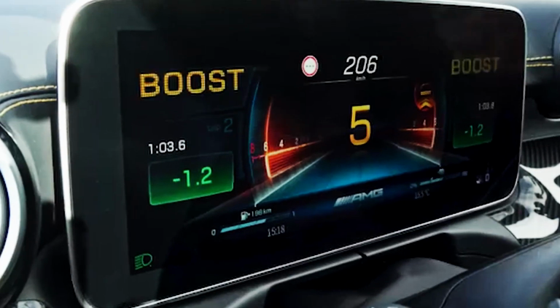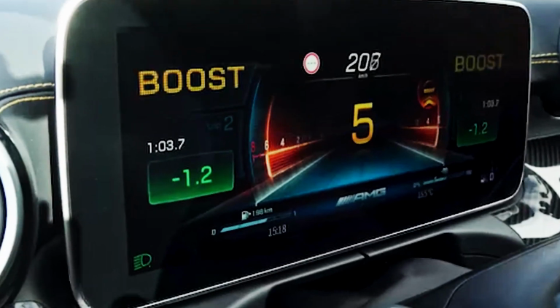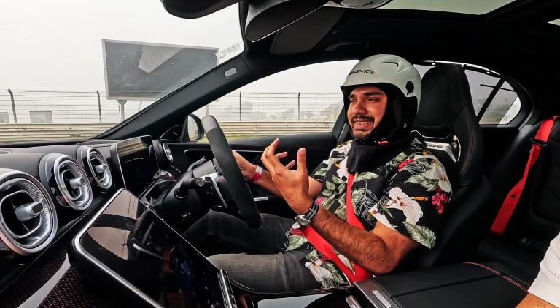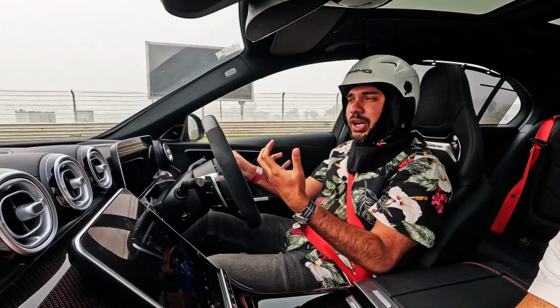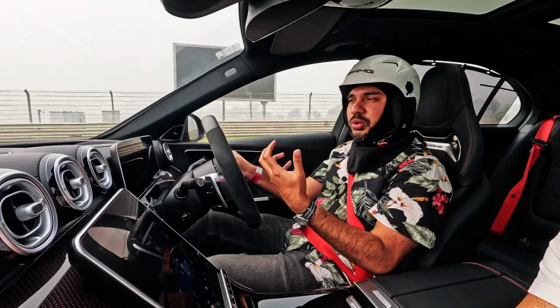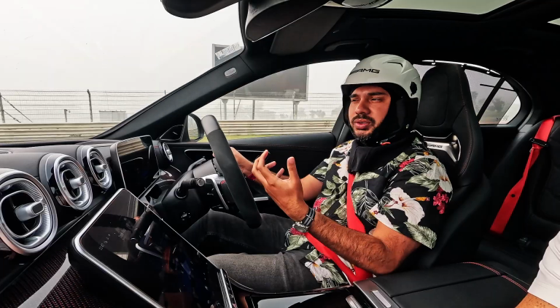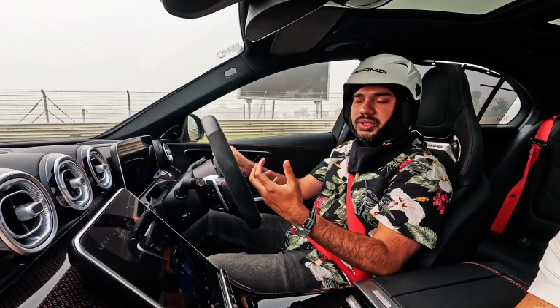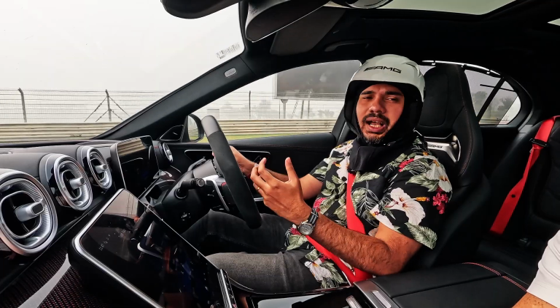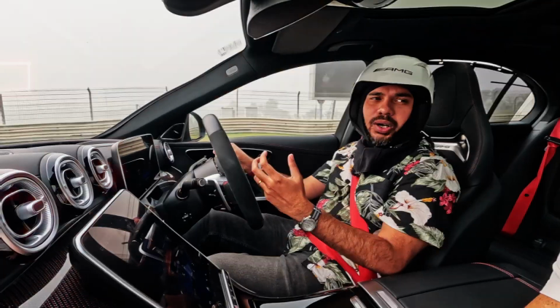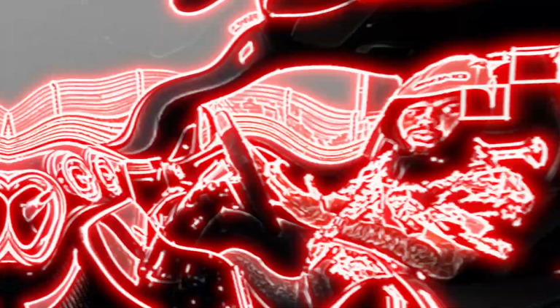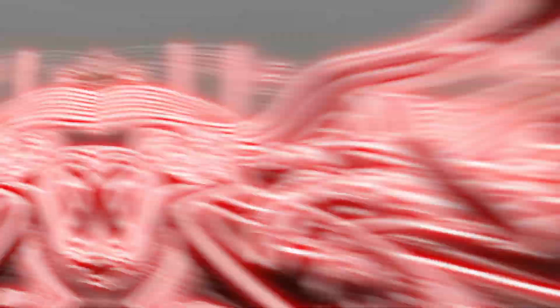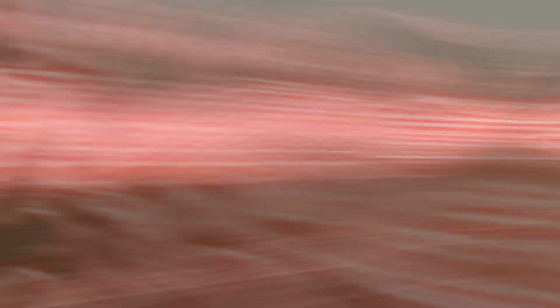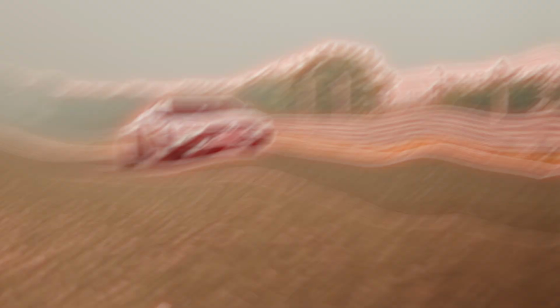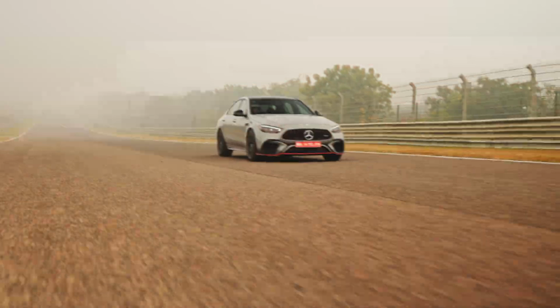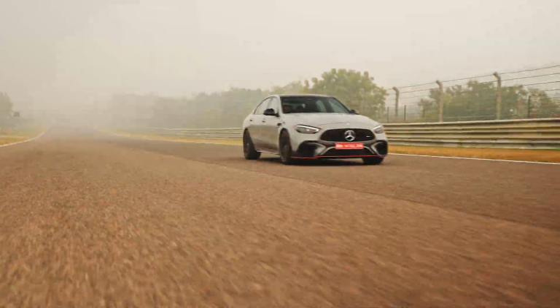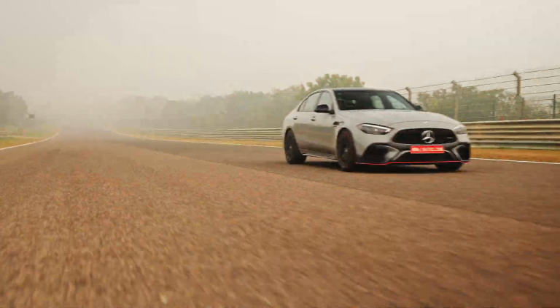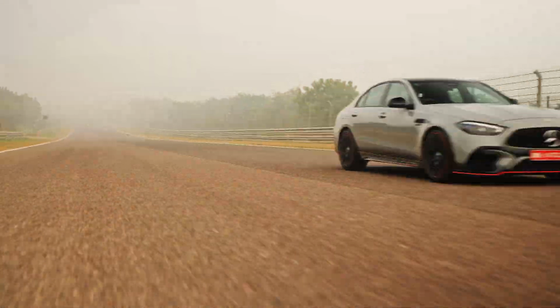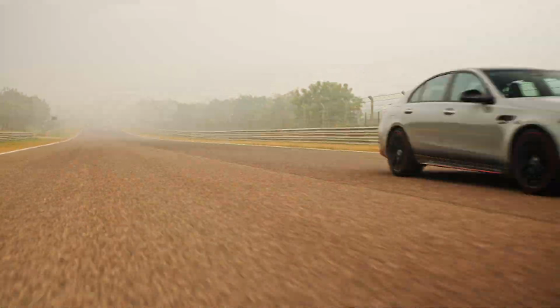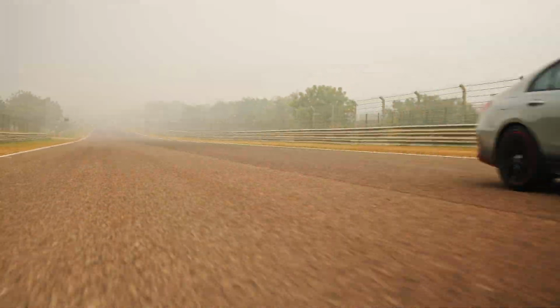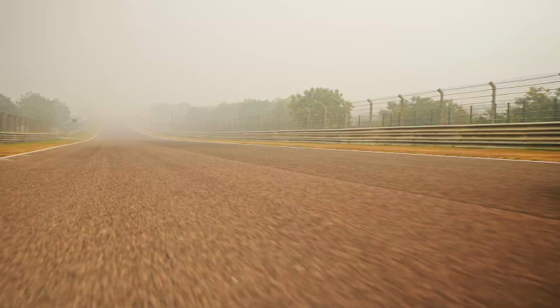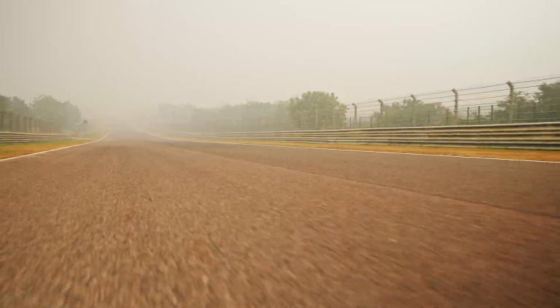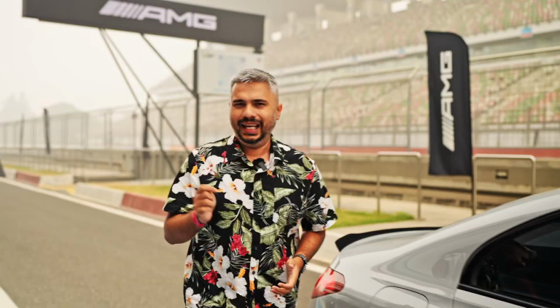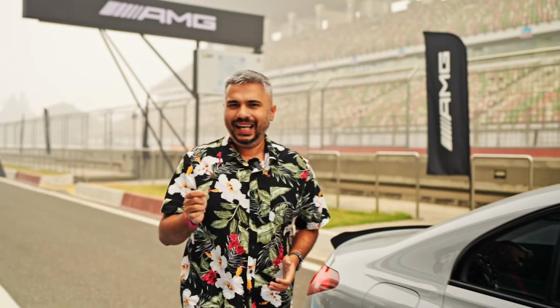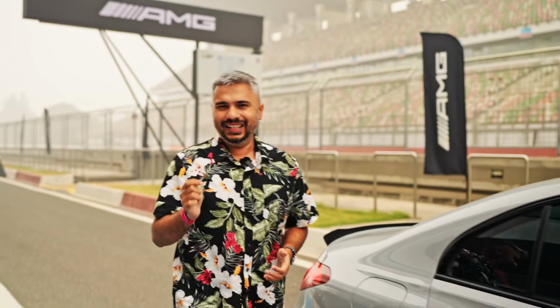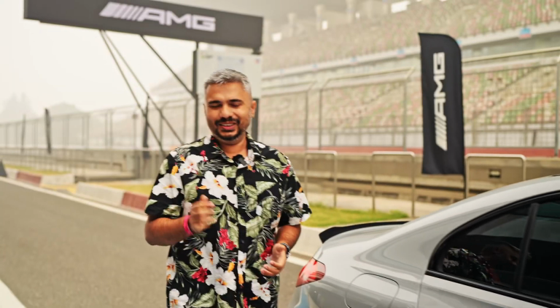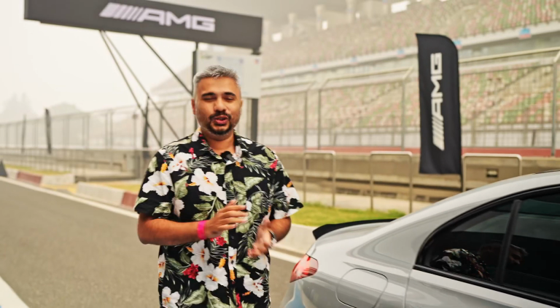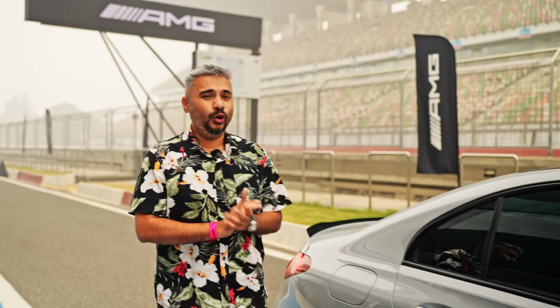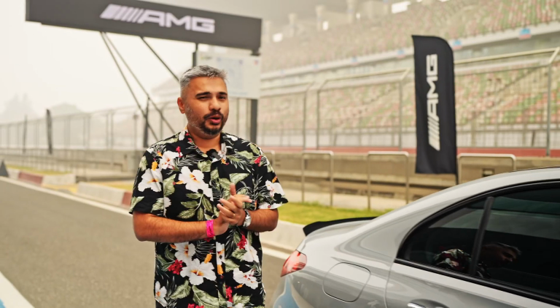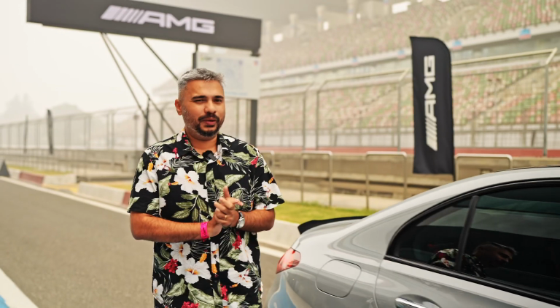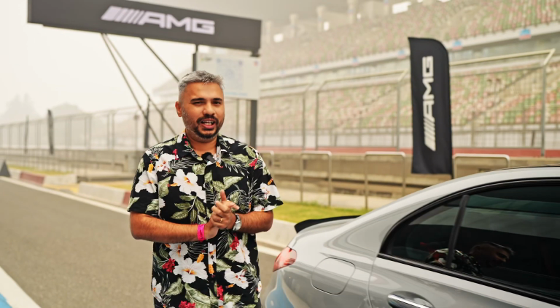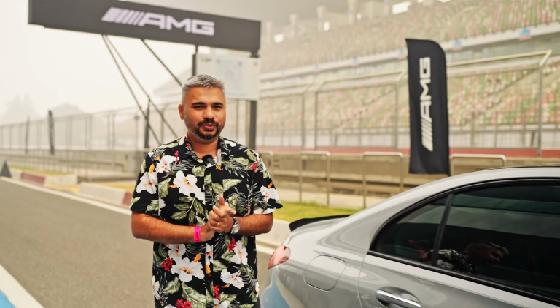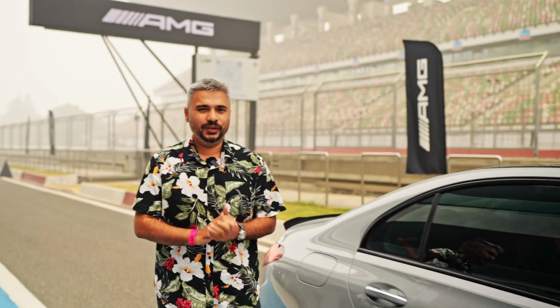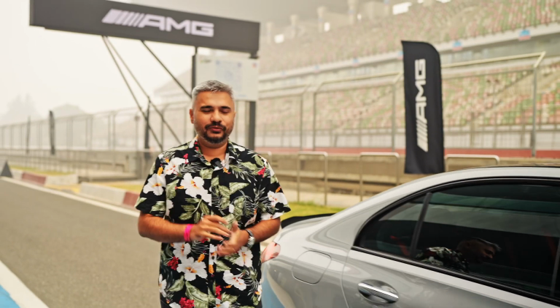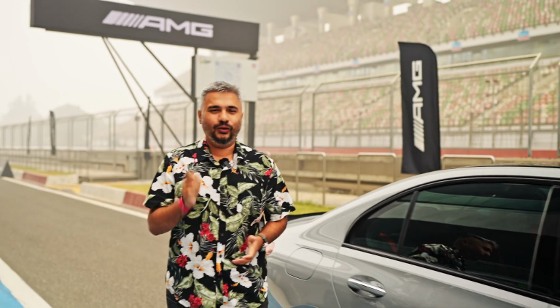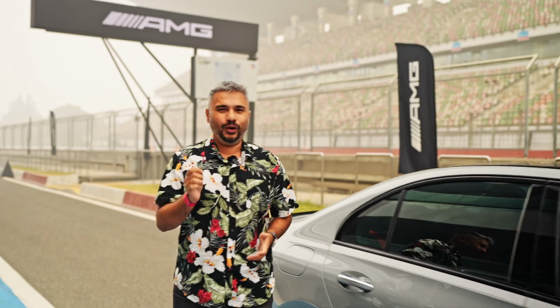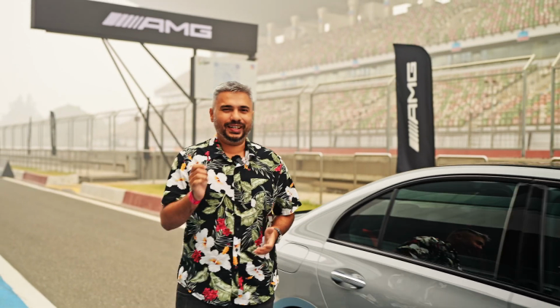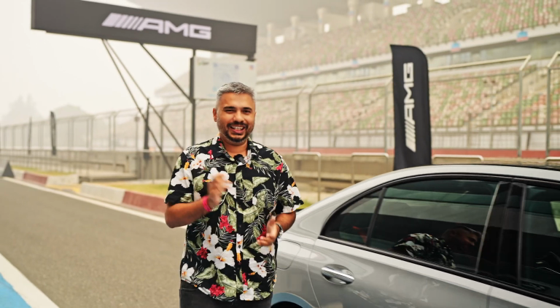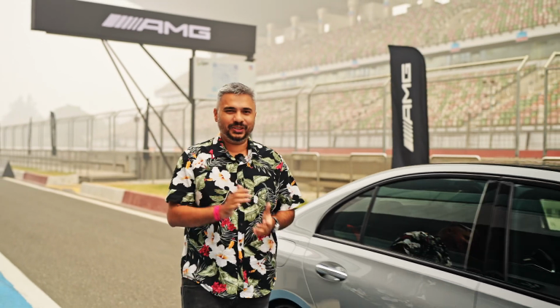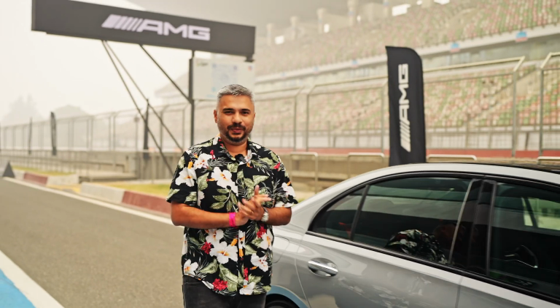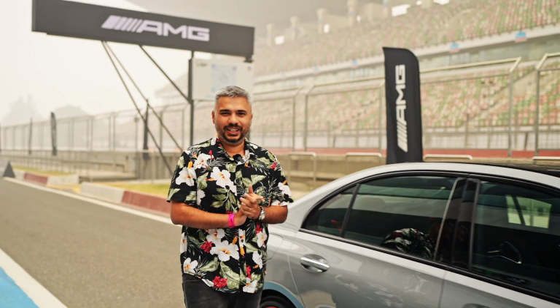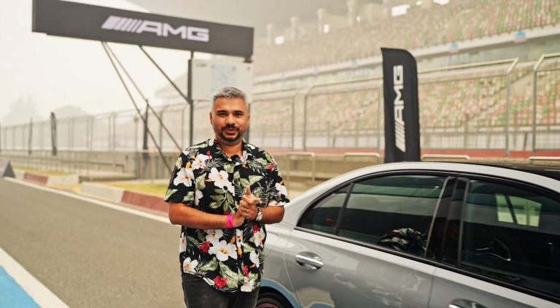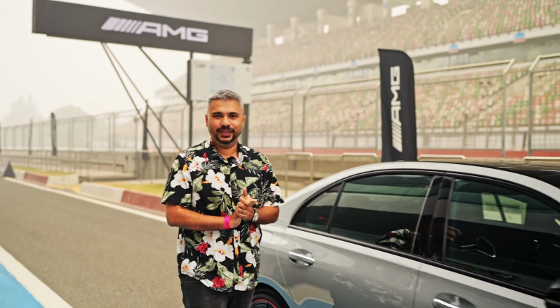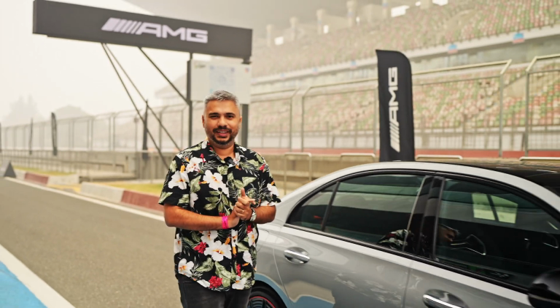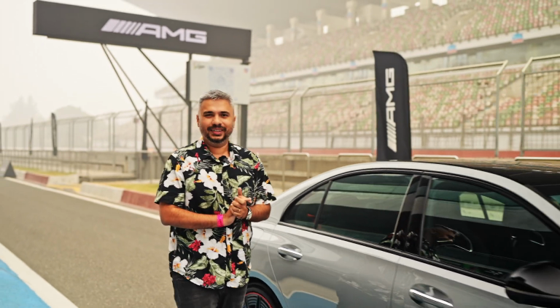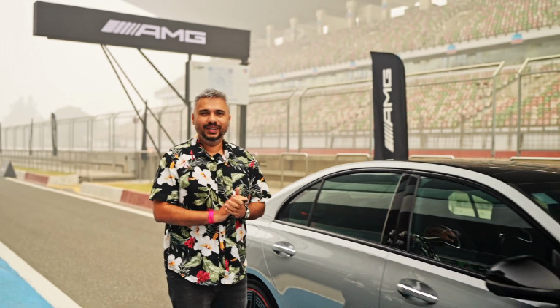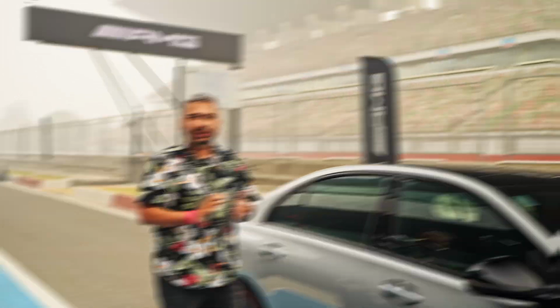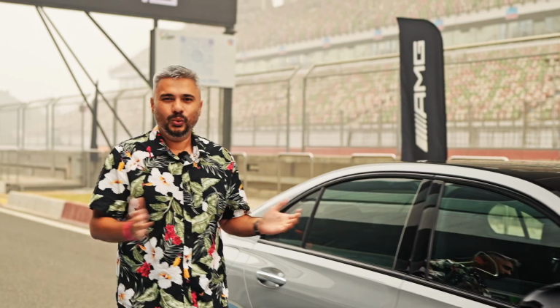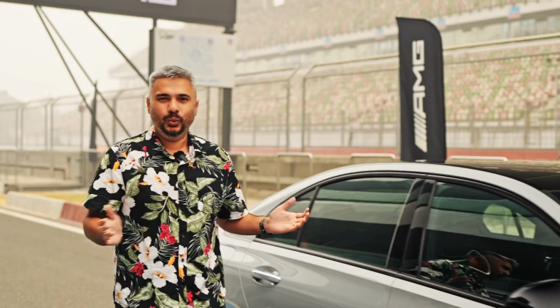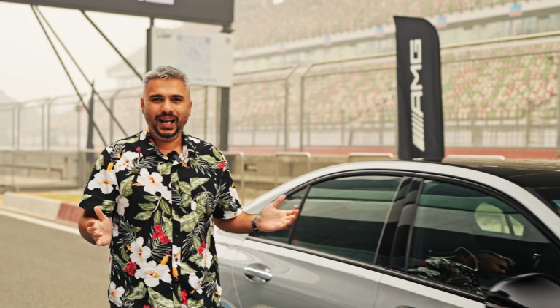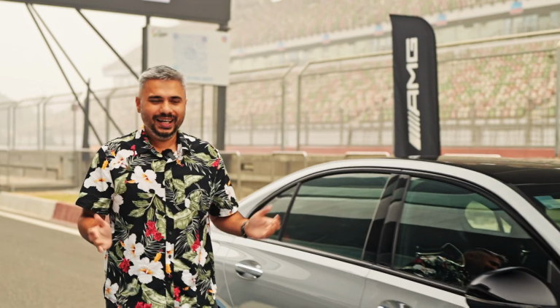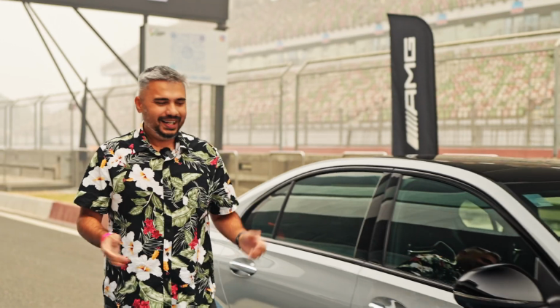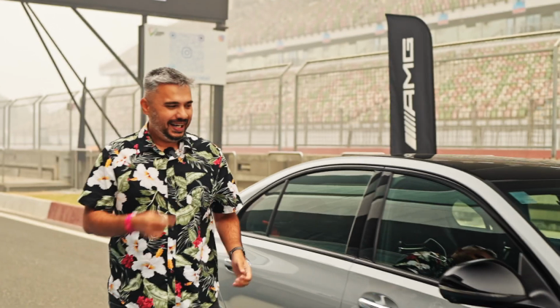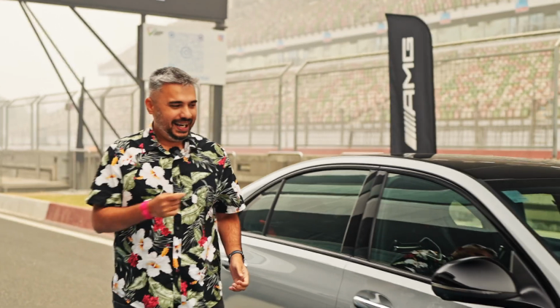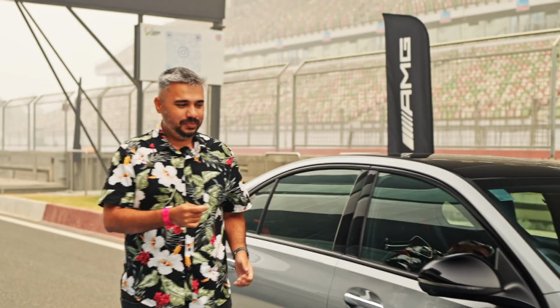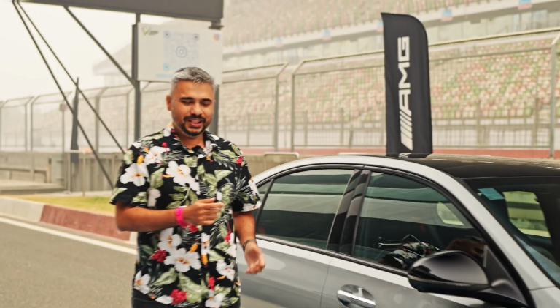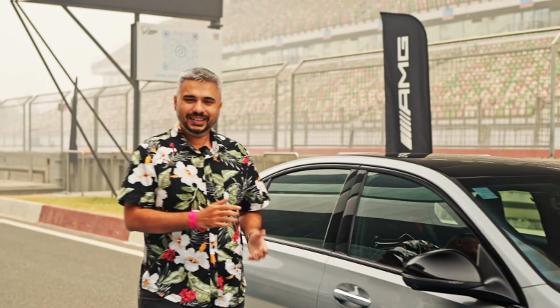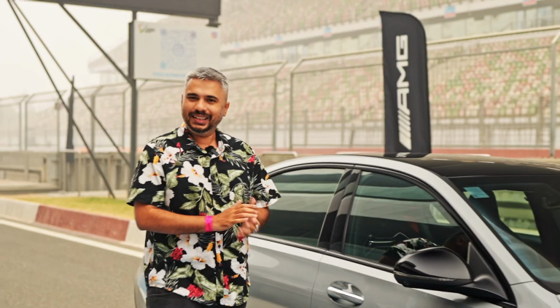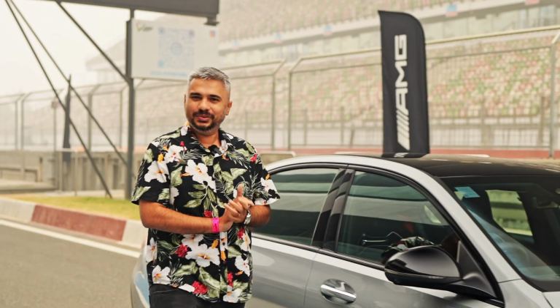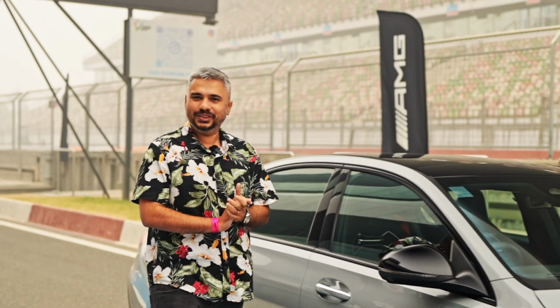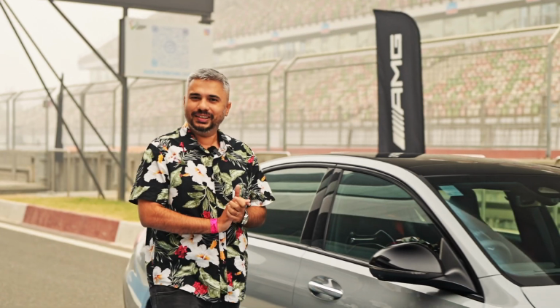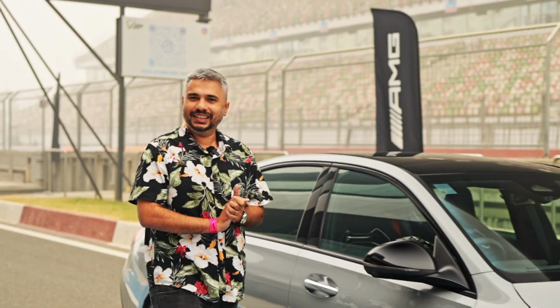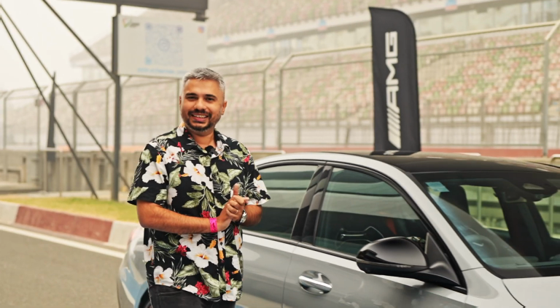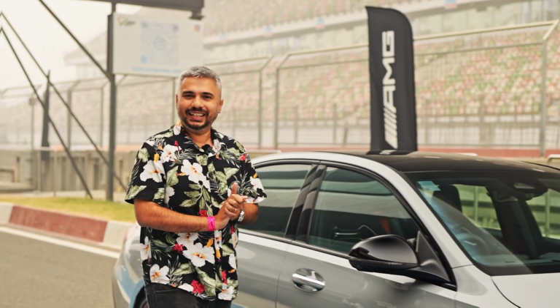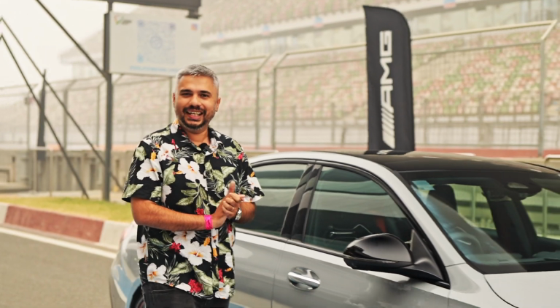Sounds loud! There is no replacement for displacement. Well, AMG seems to disagree.